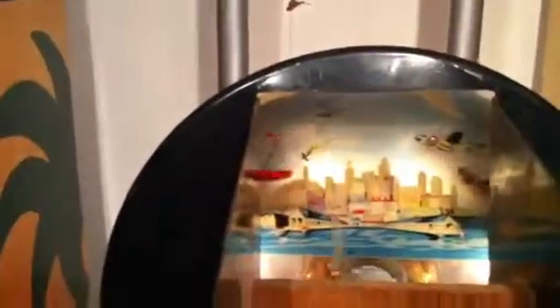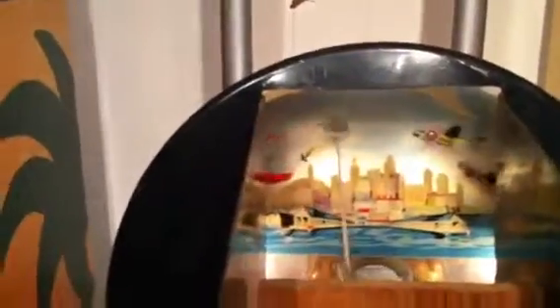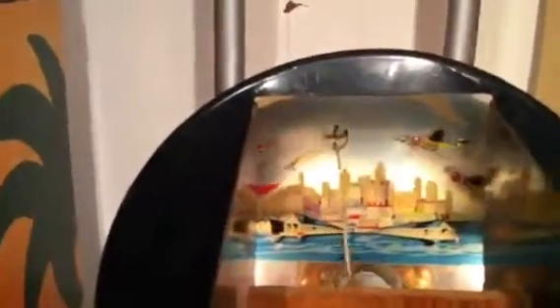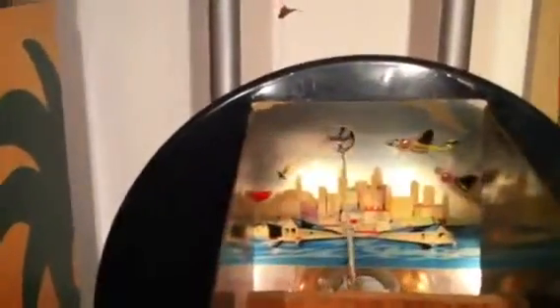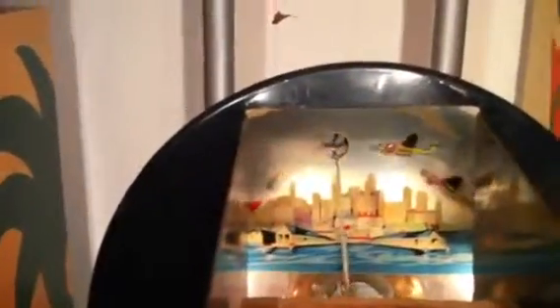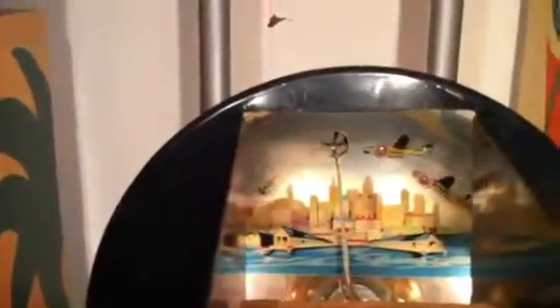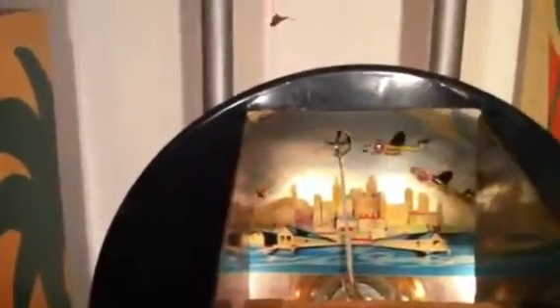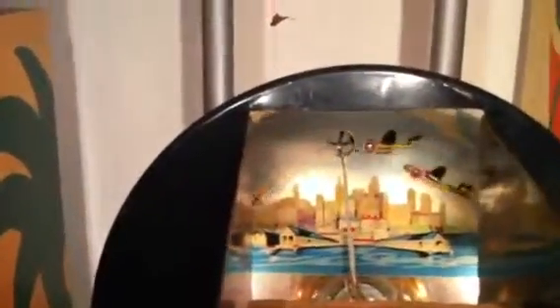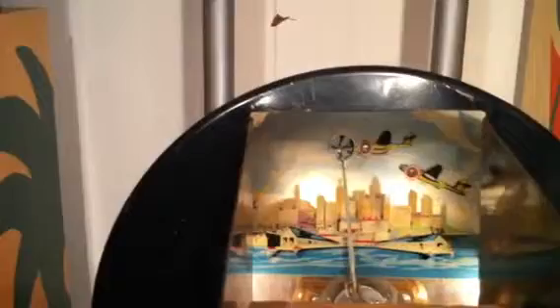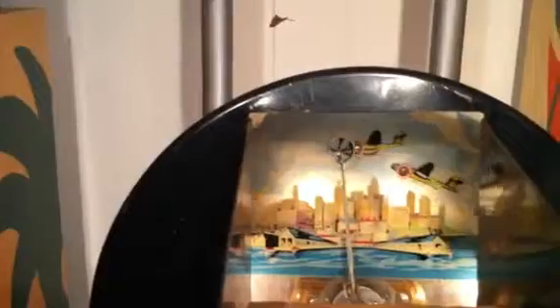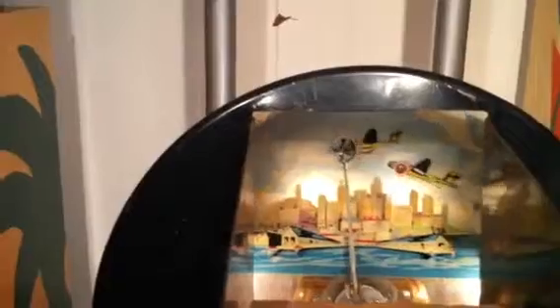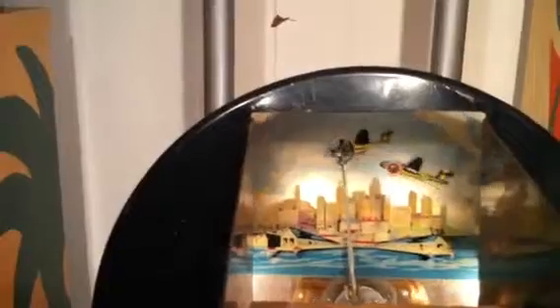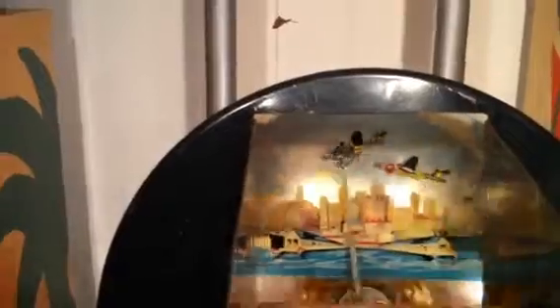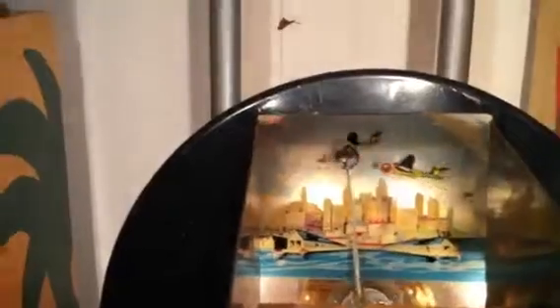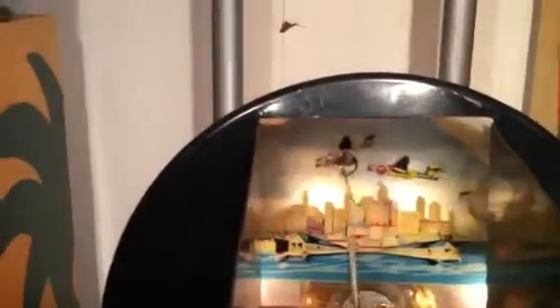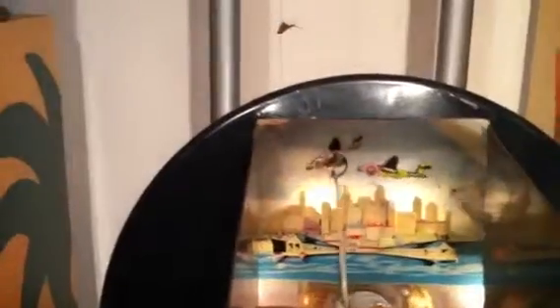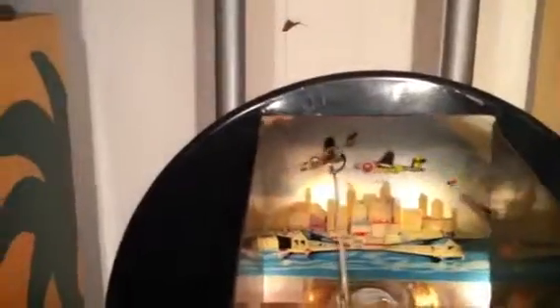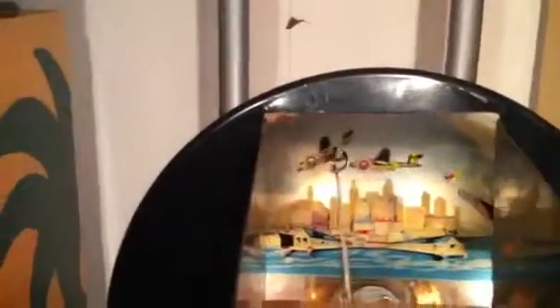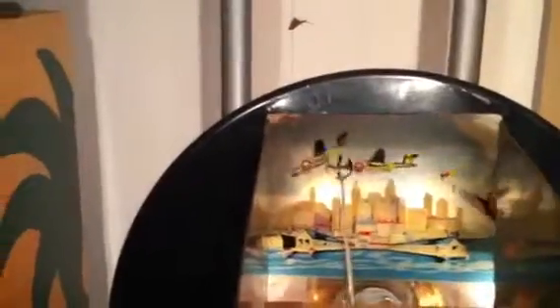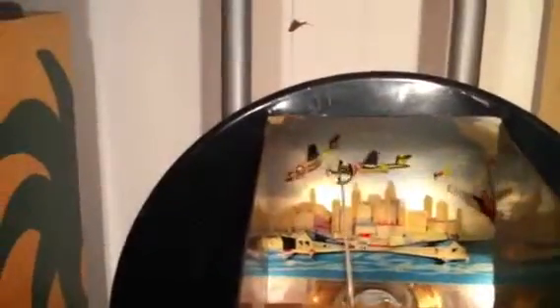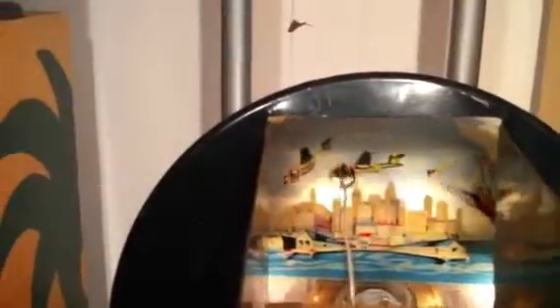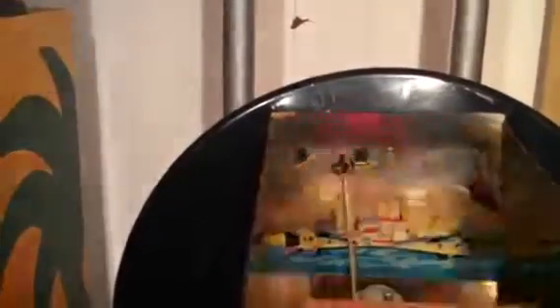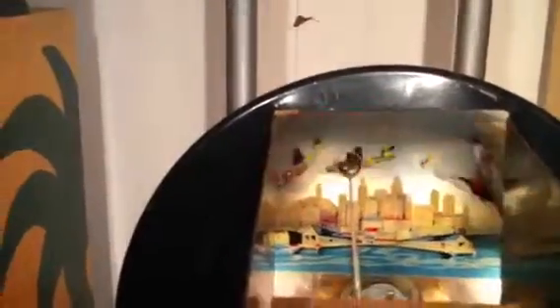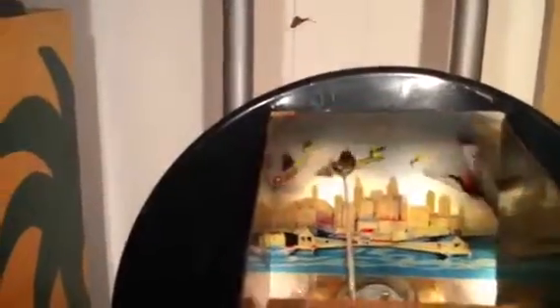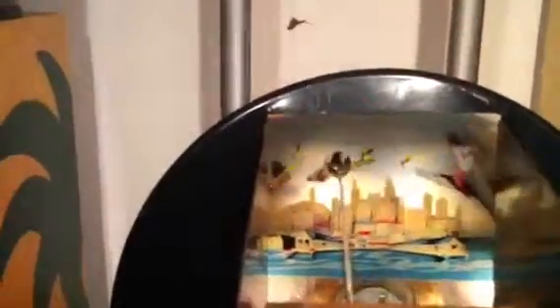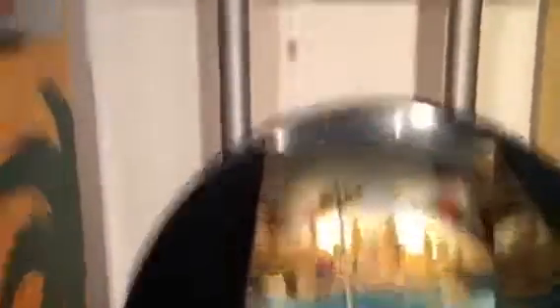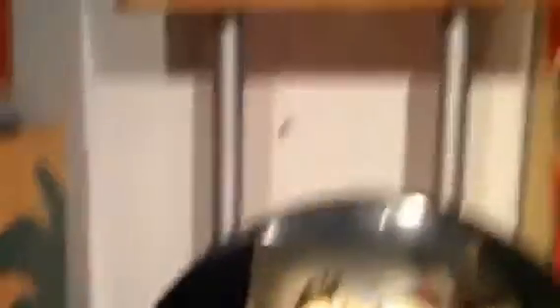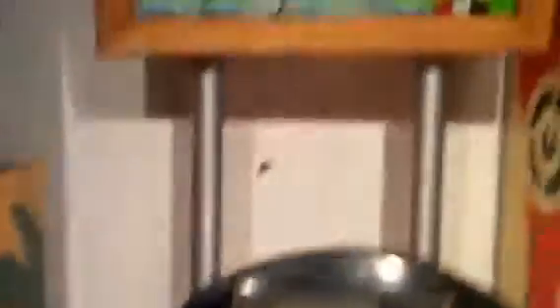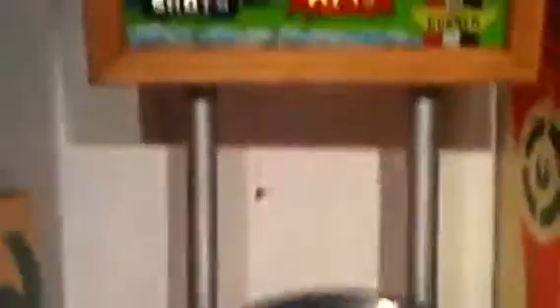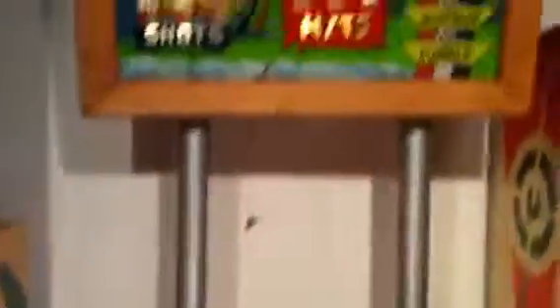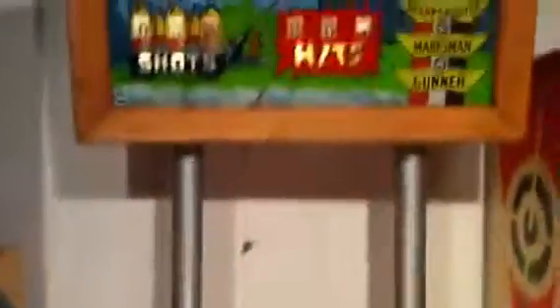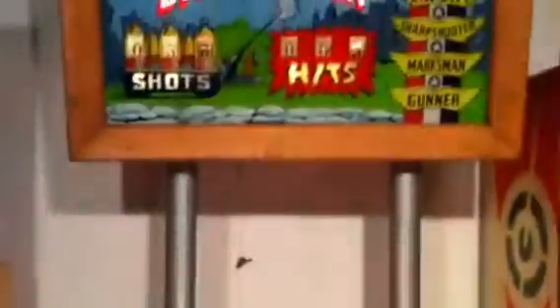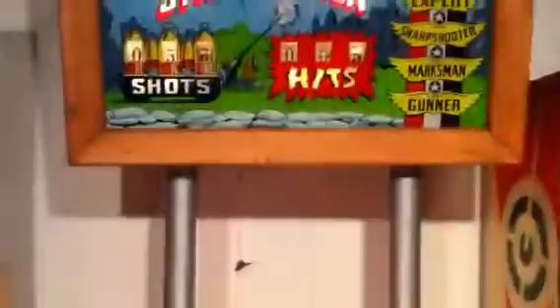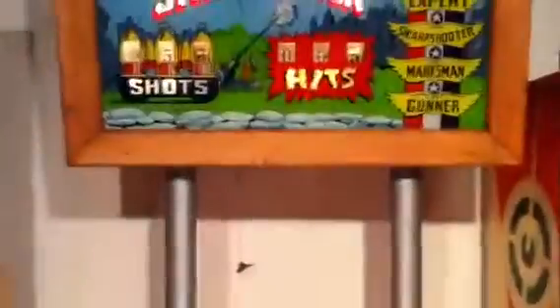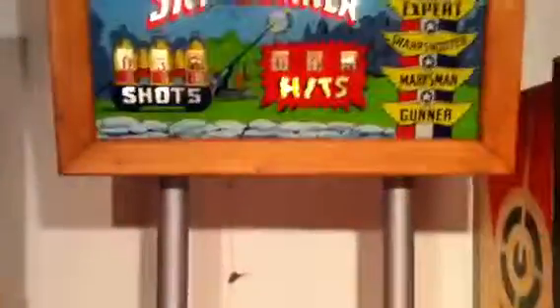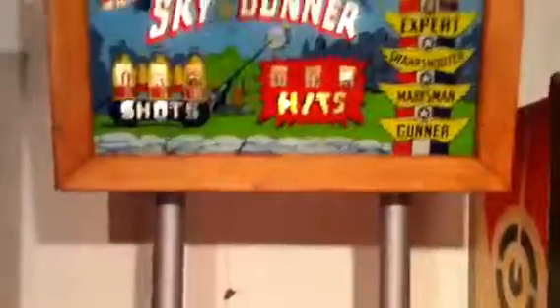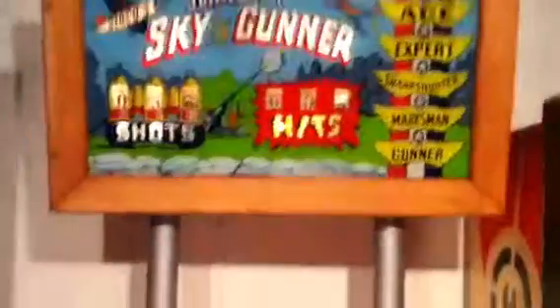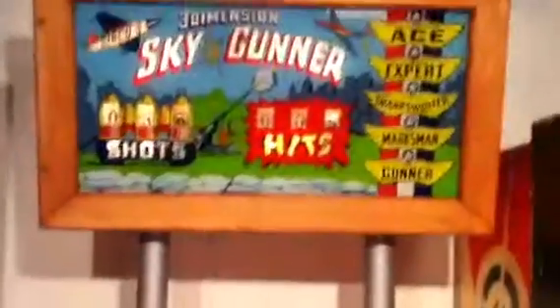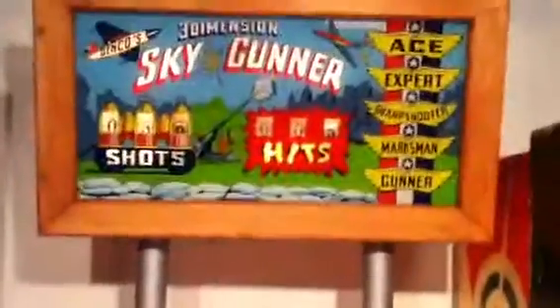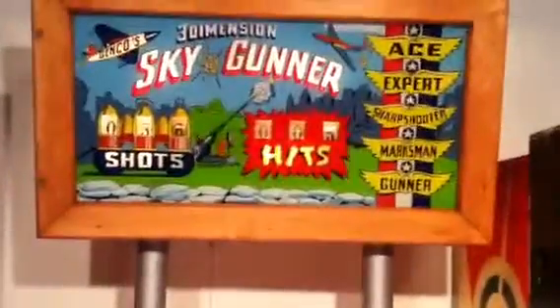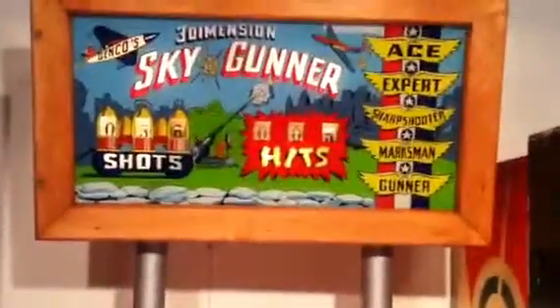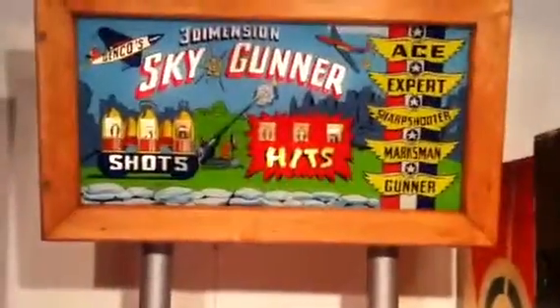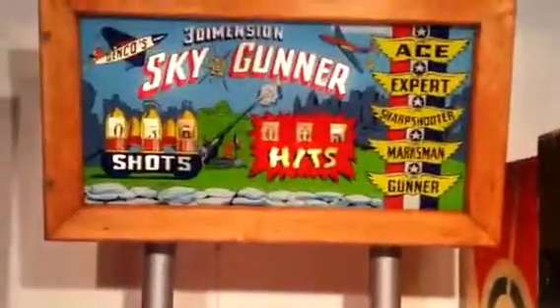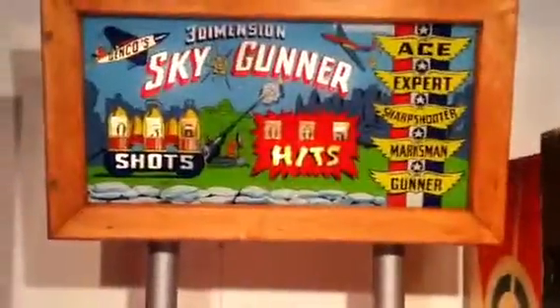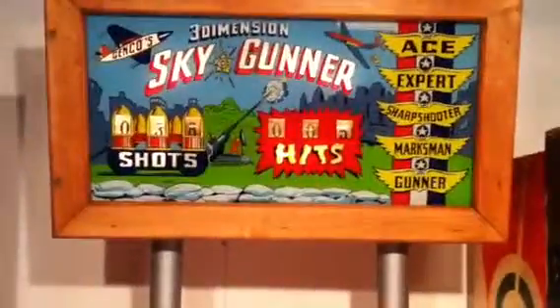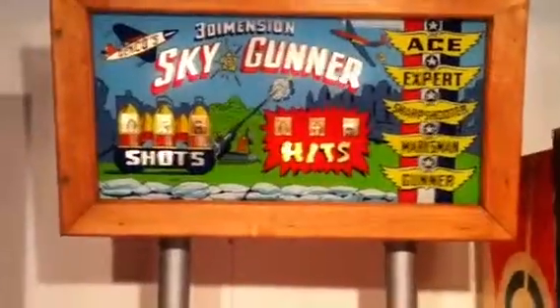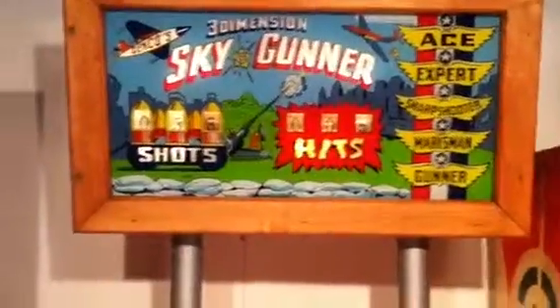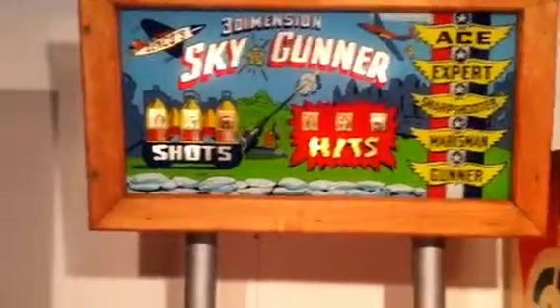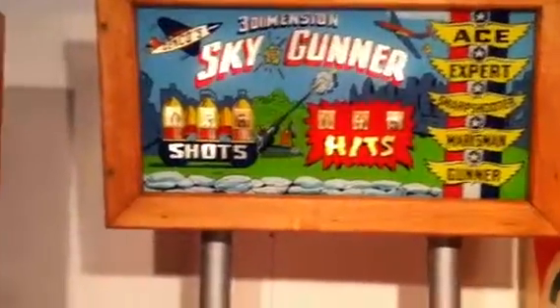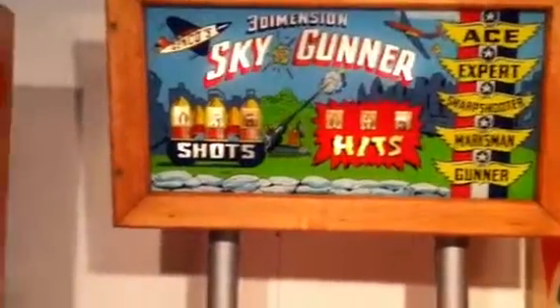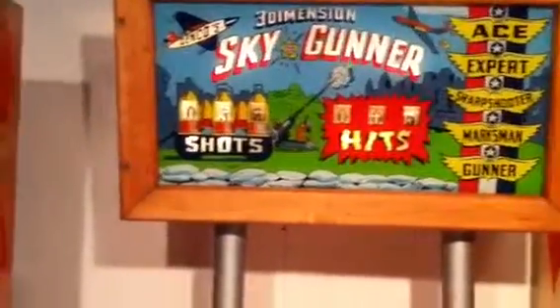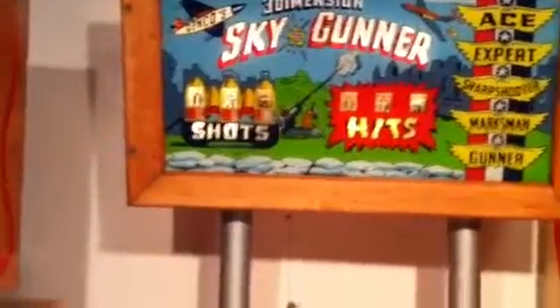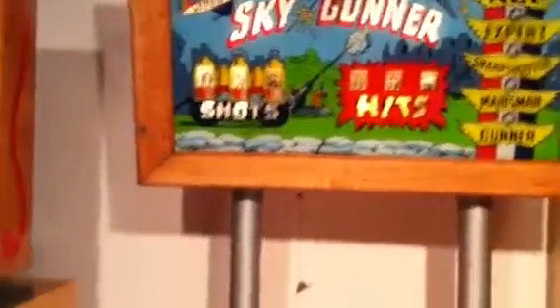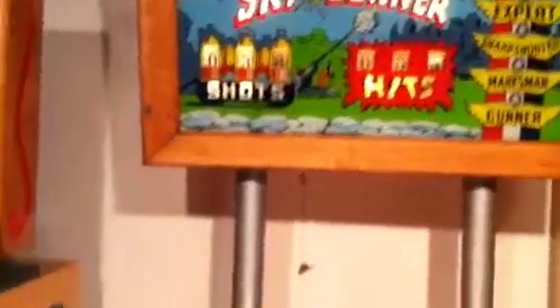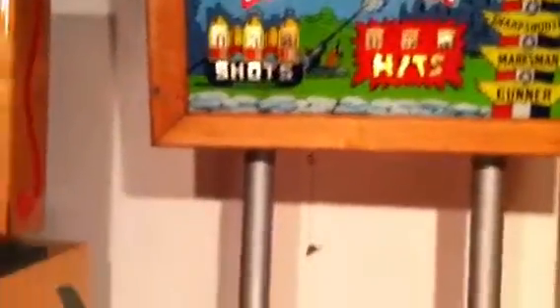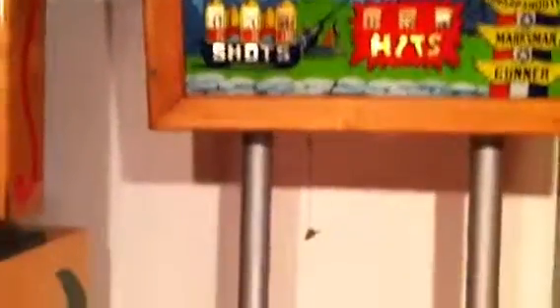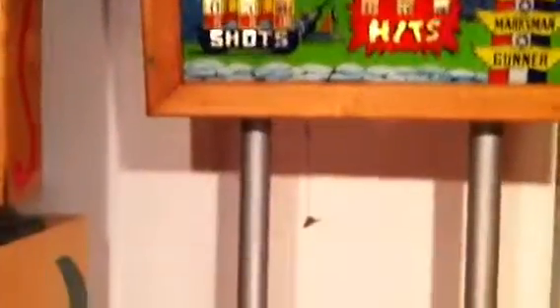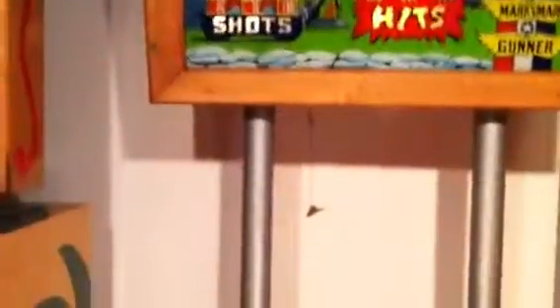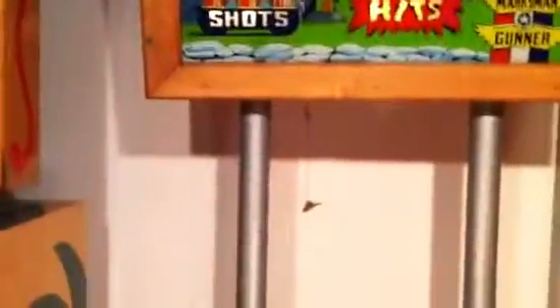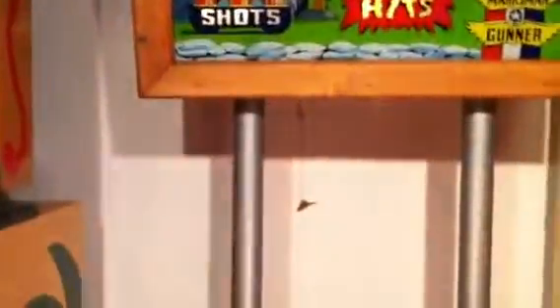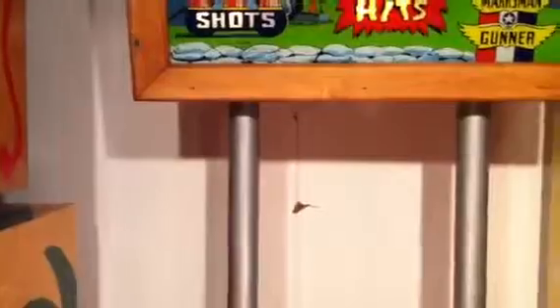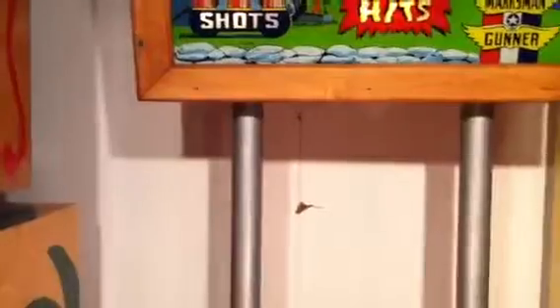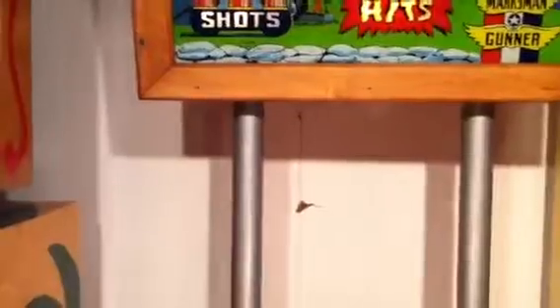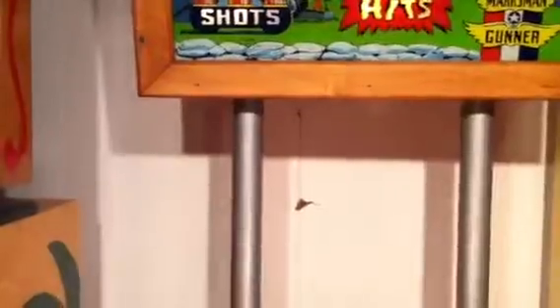I got some shots there. And it keeps score. I got five hits. I've taken 30 shots.